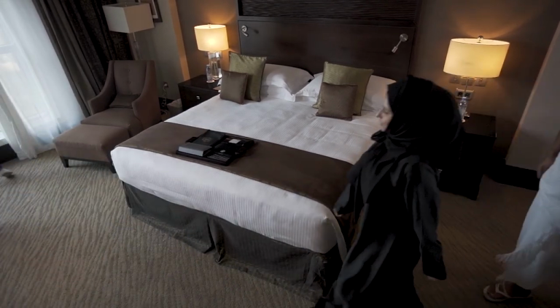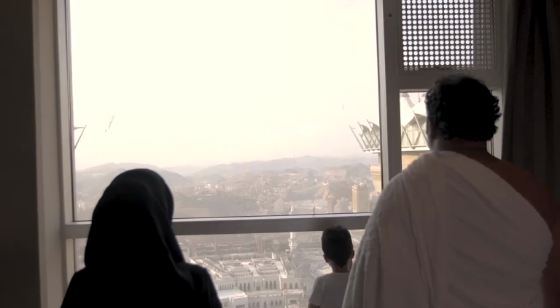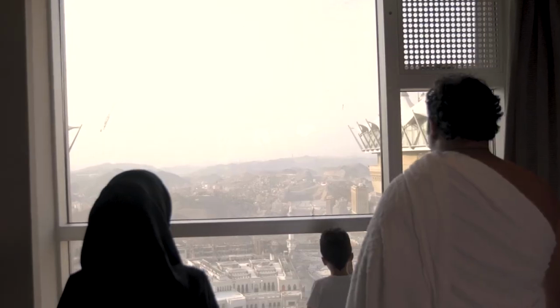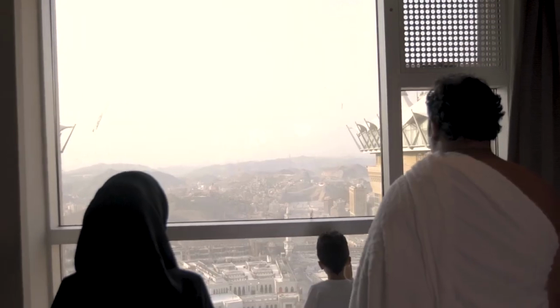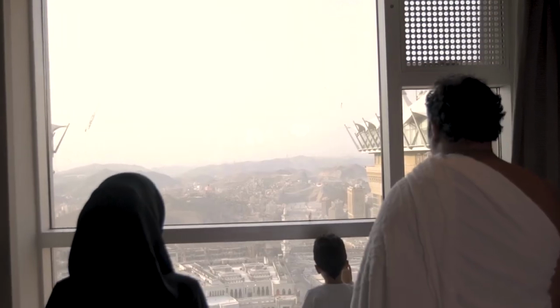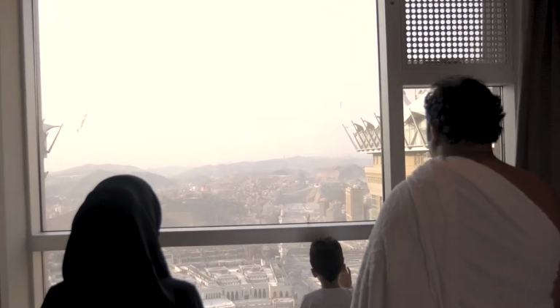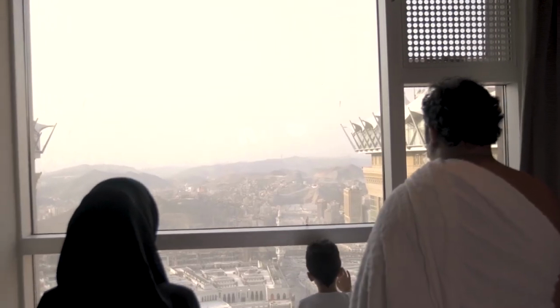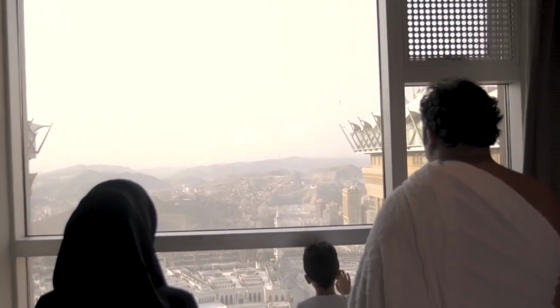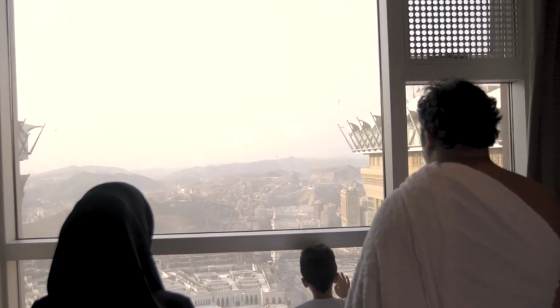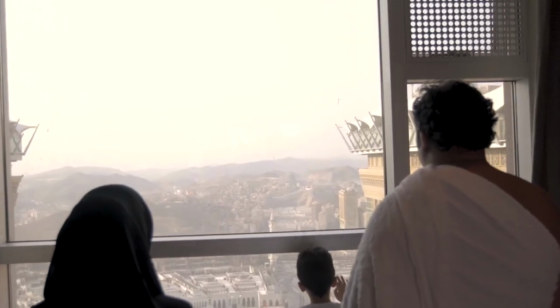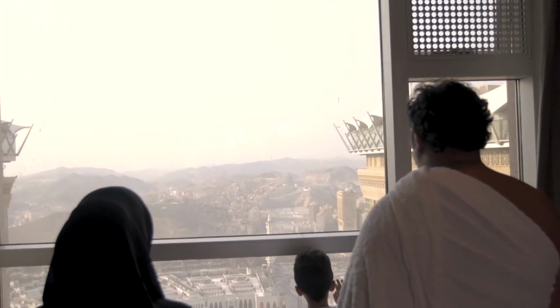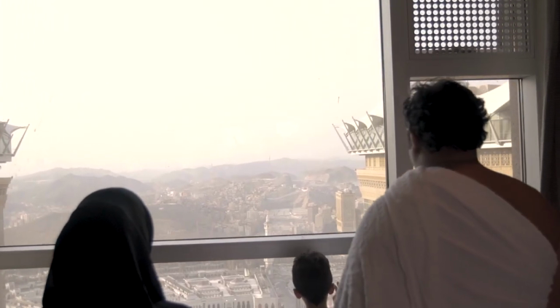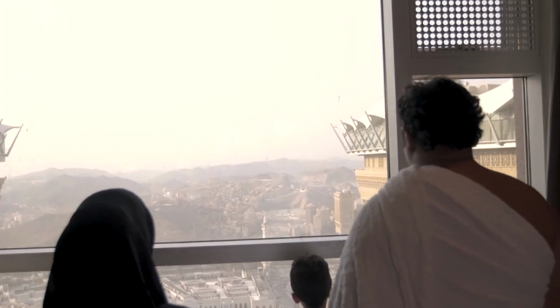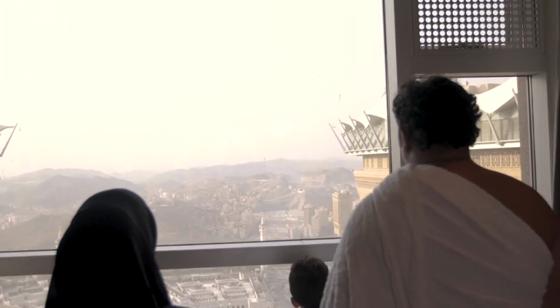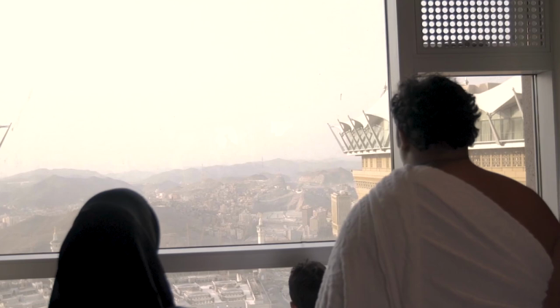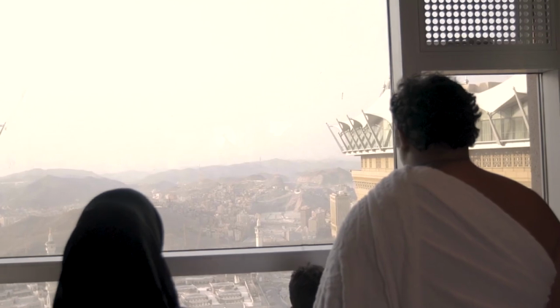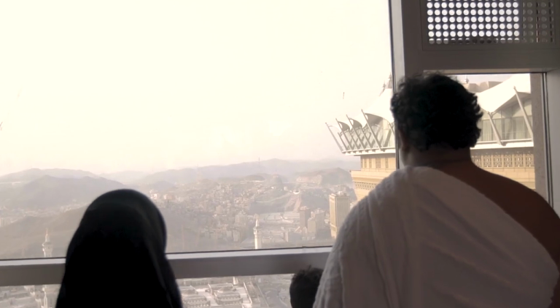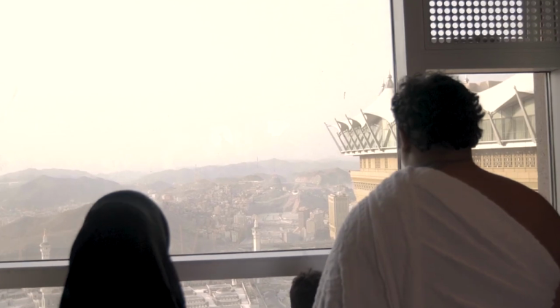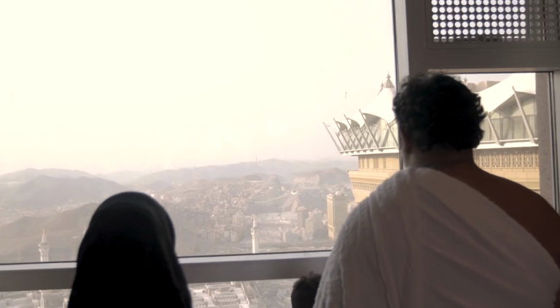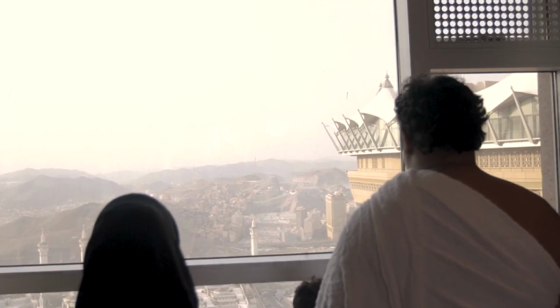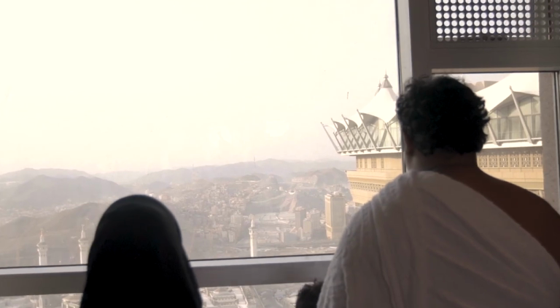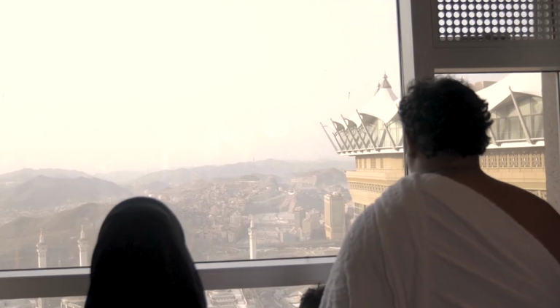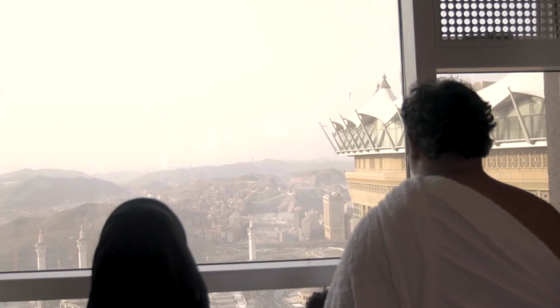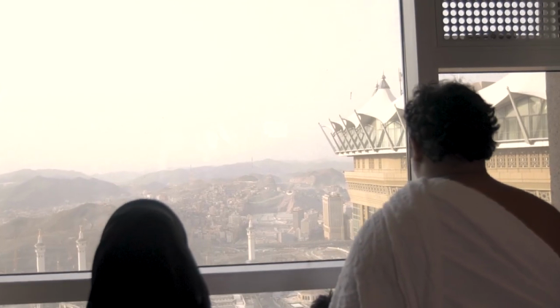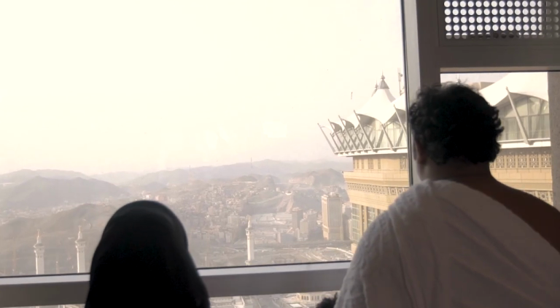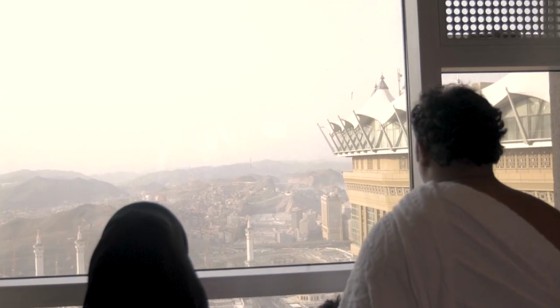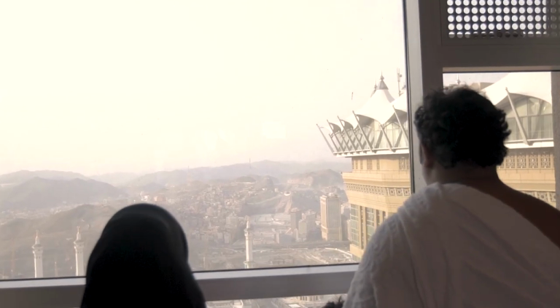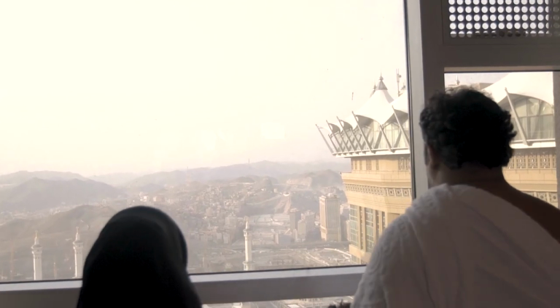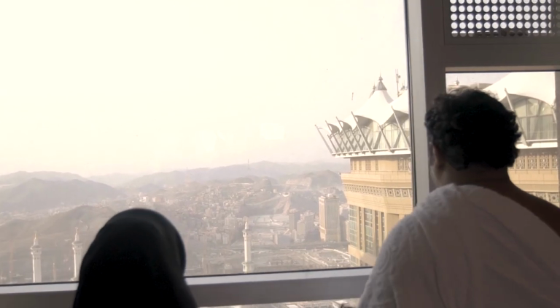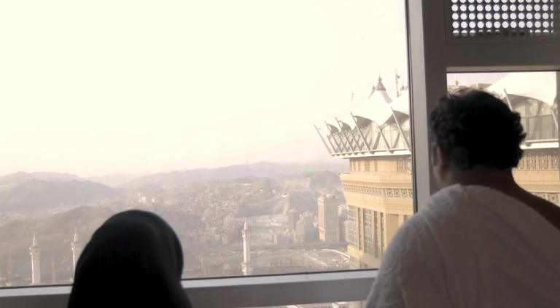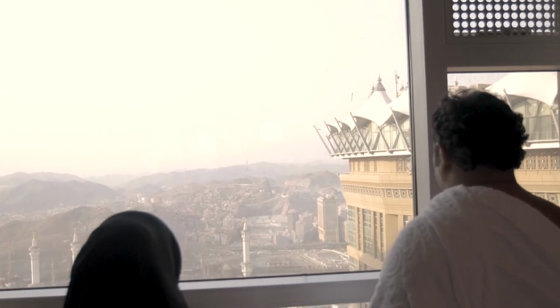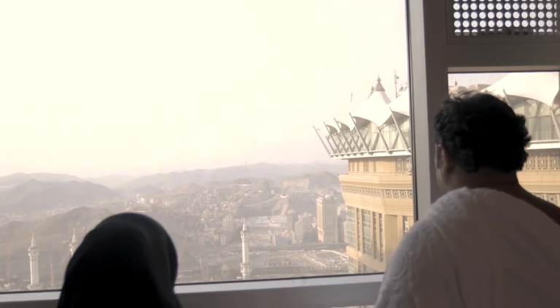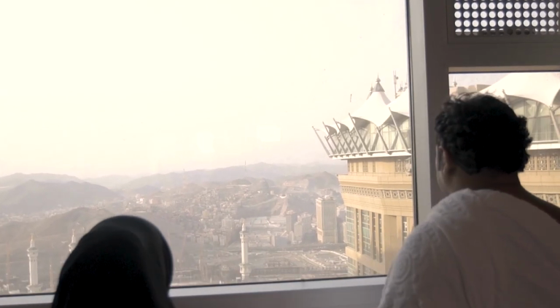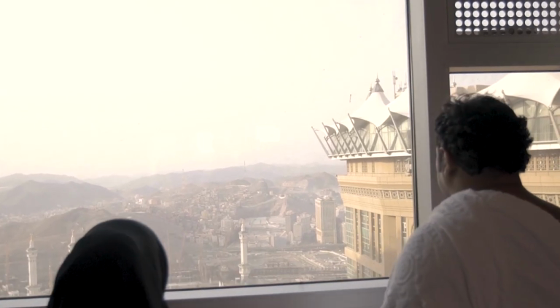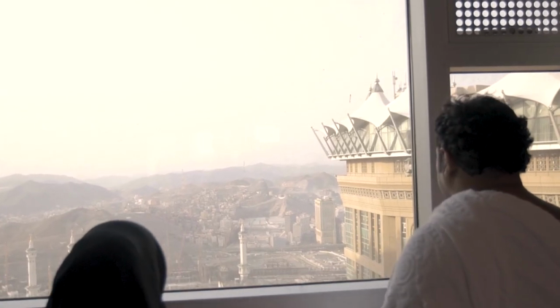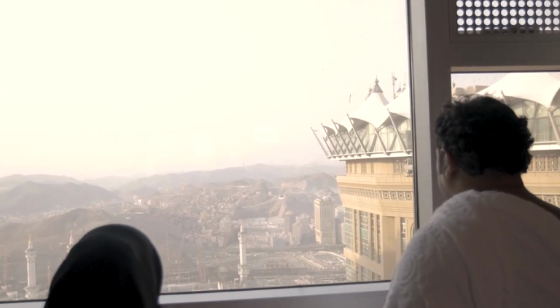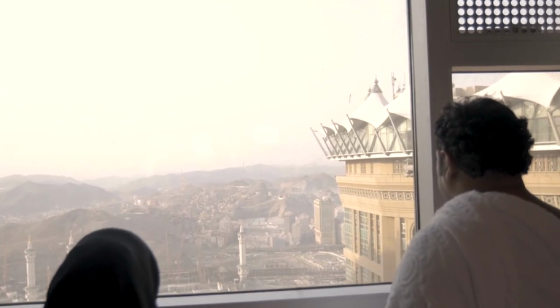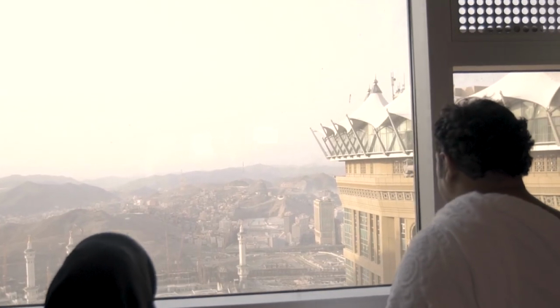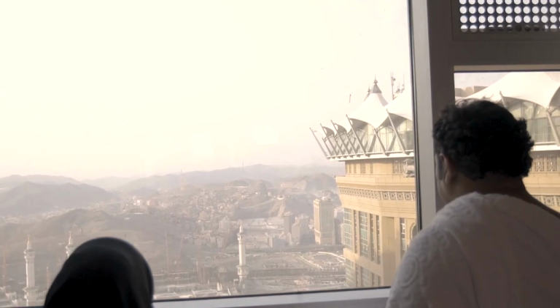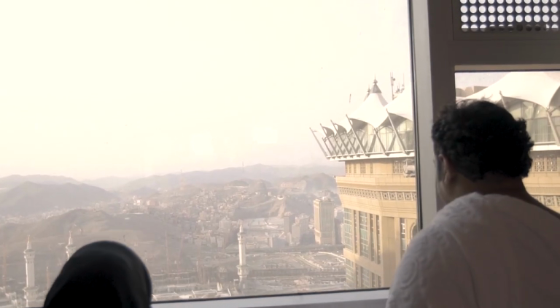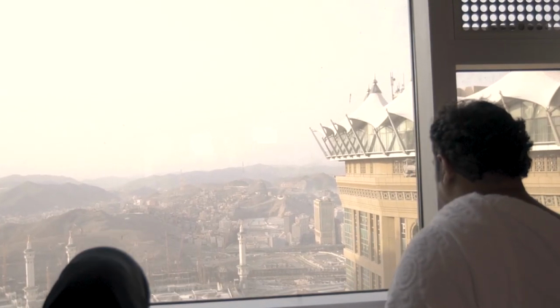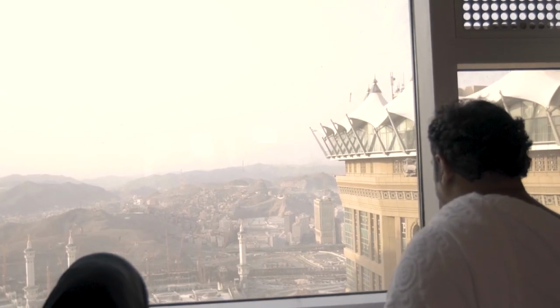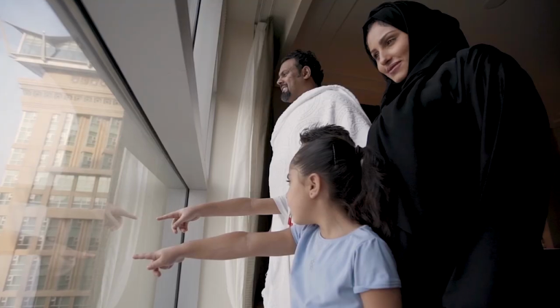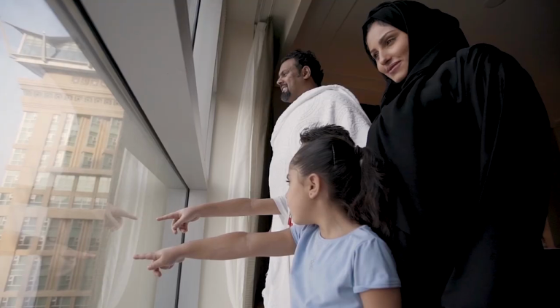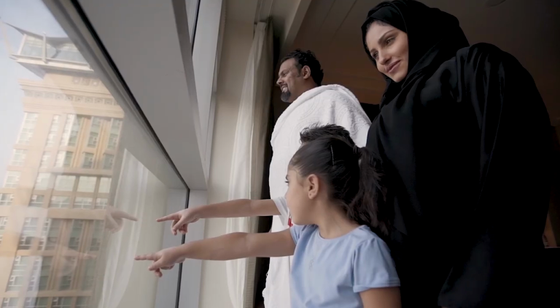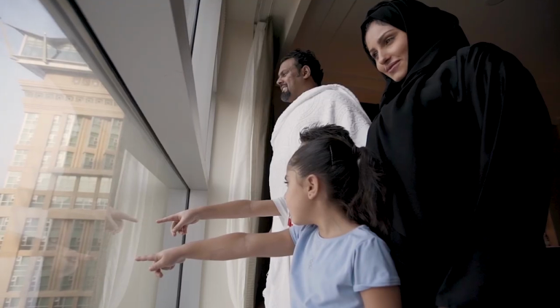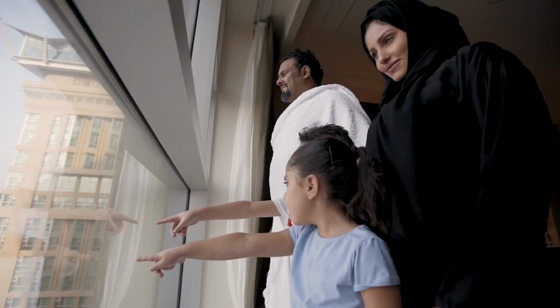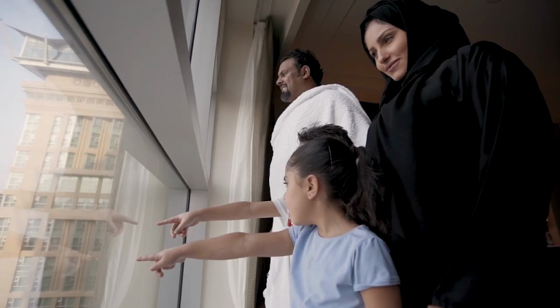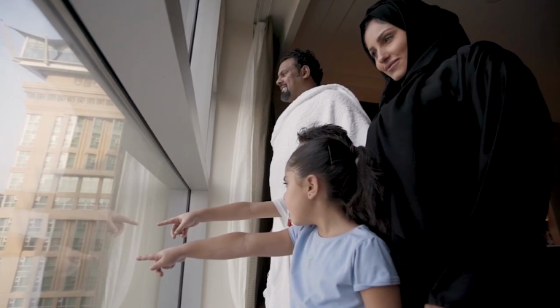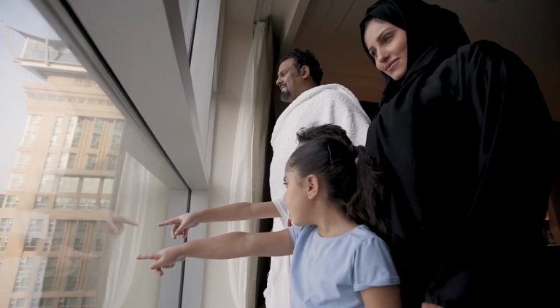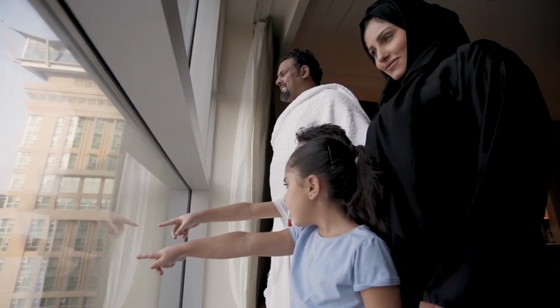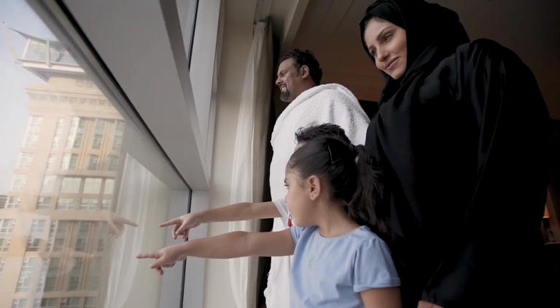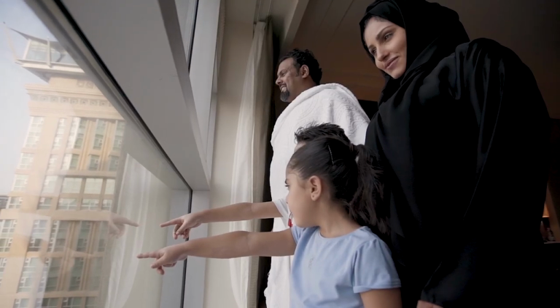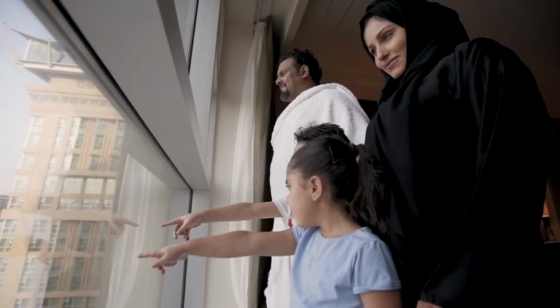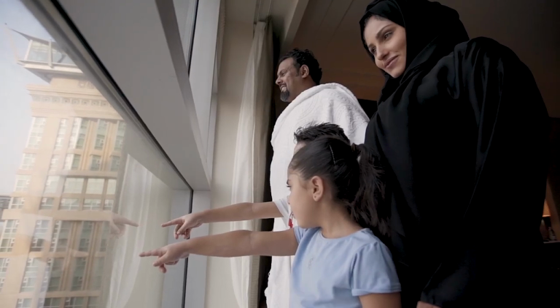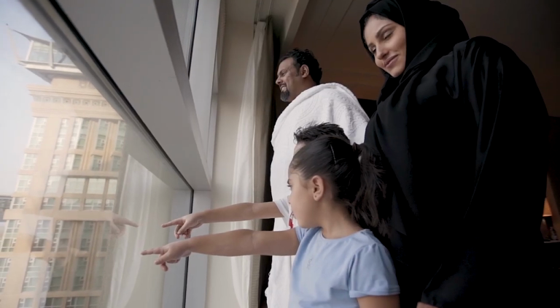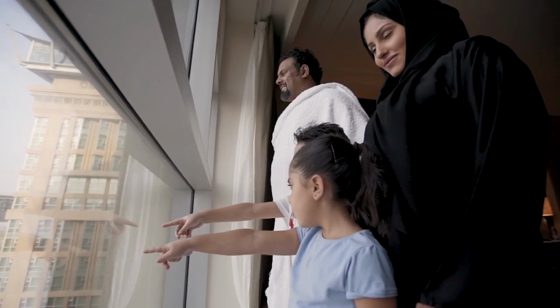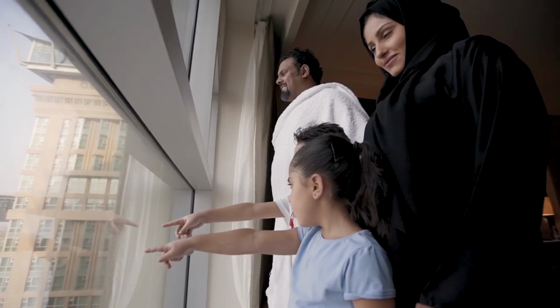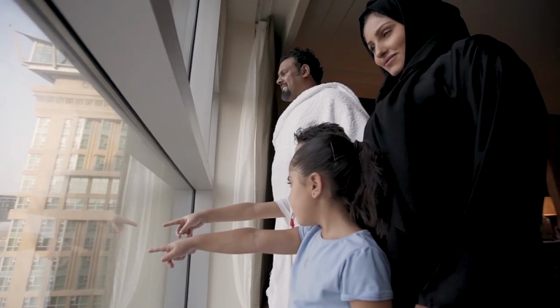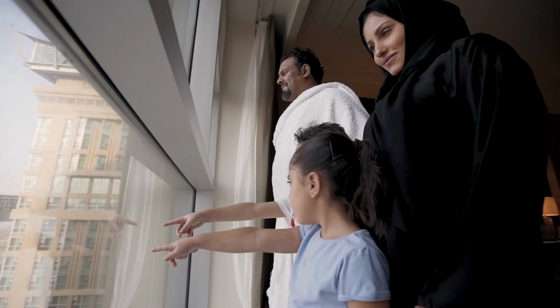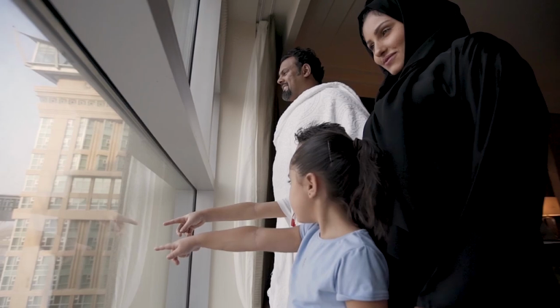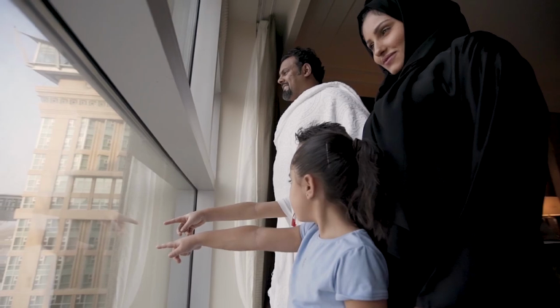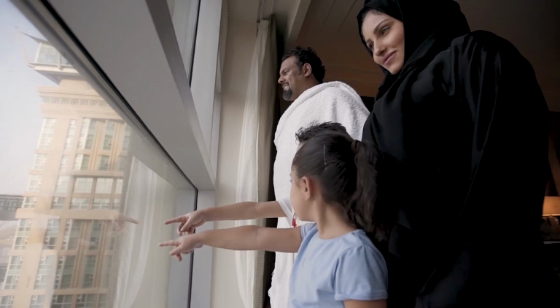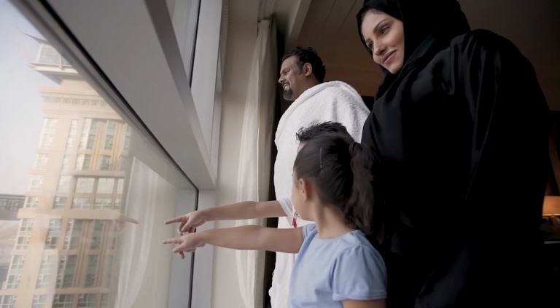The hotel's guest rooms and suites are elegantly appointed and have a panoramic view of the Kaaba.